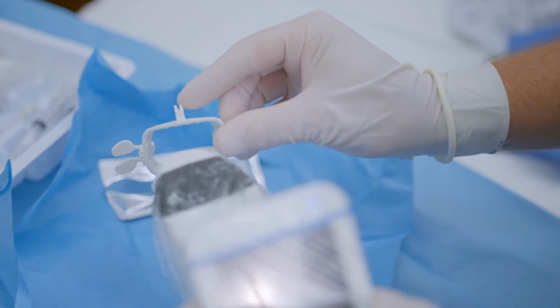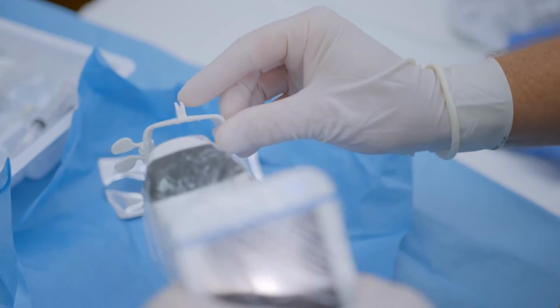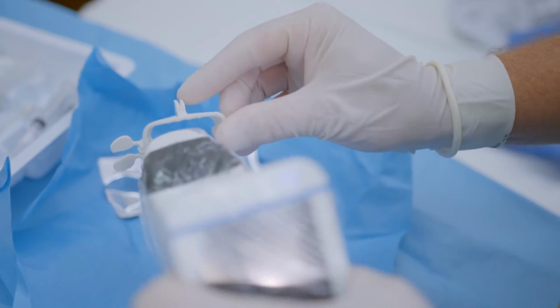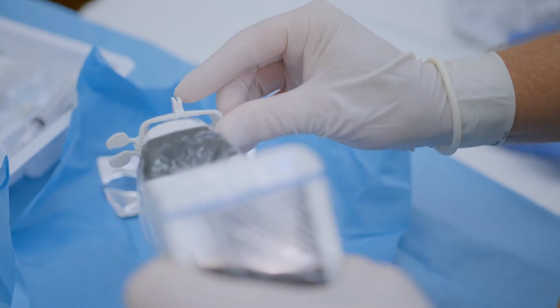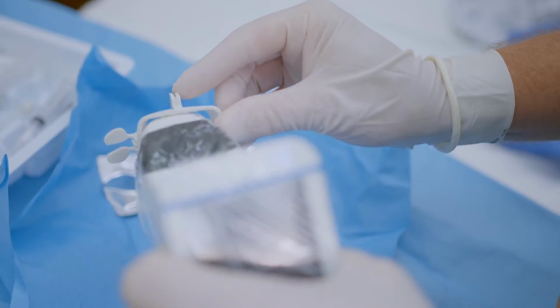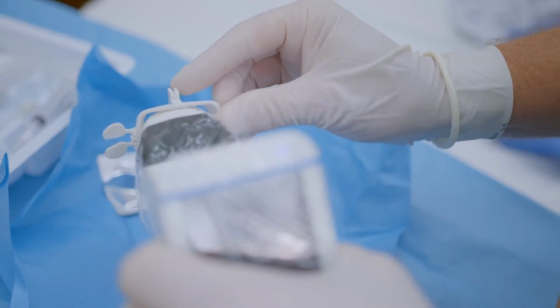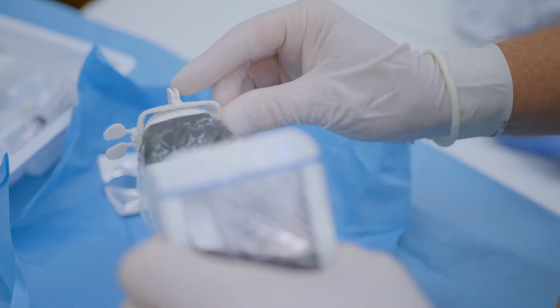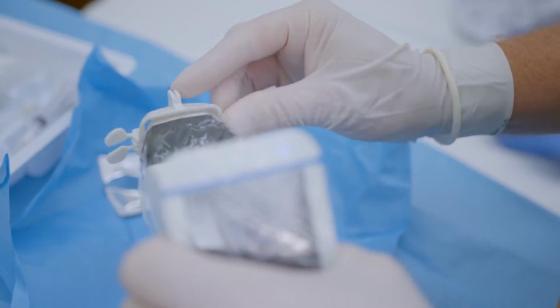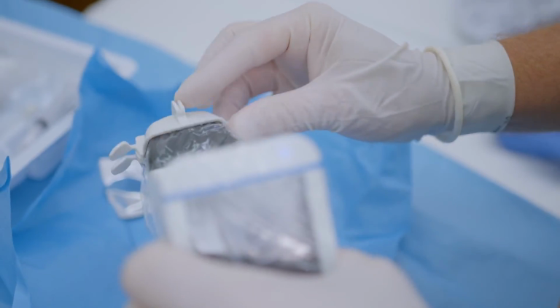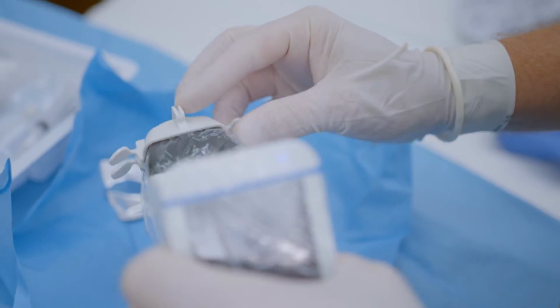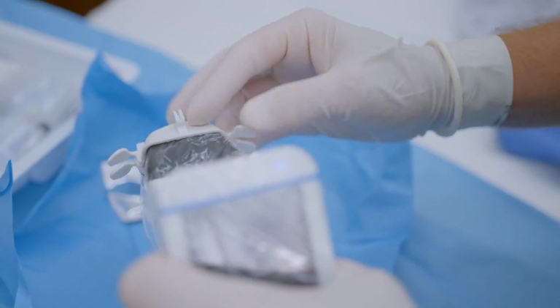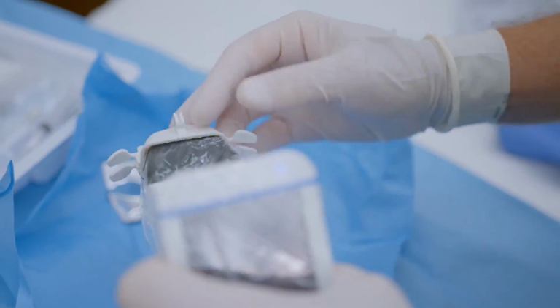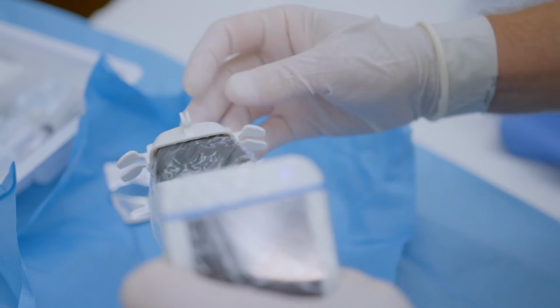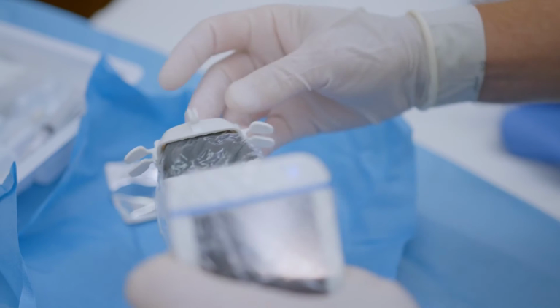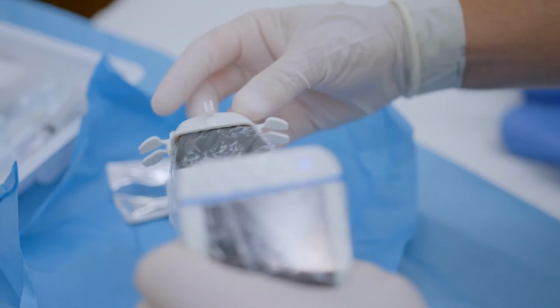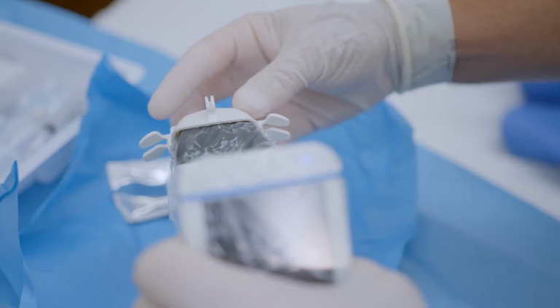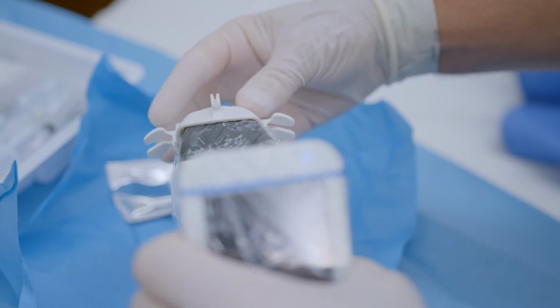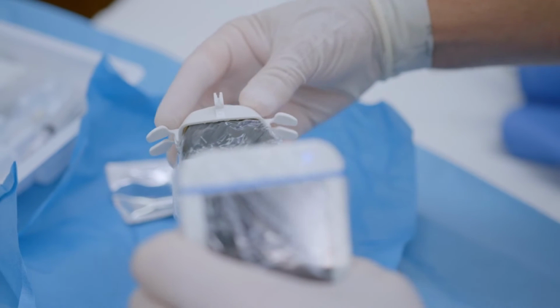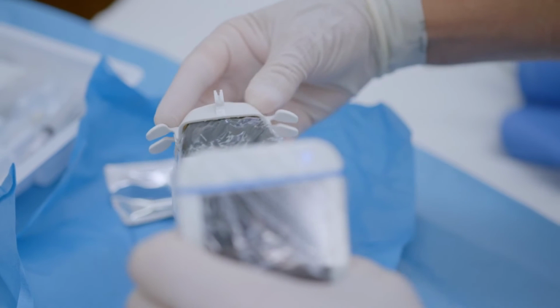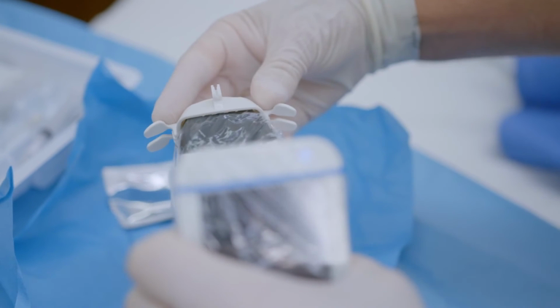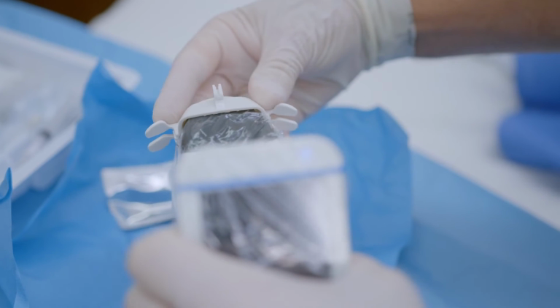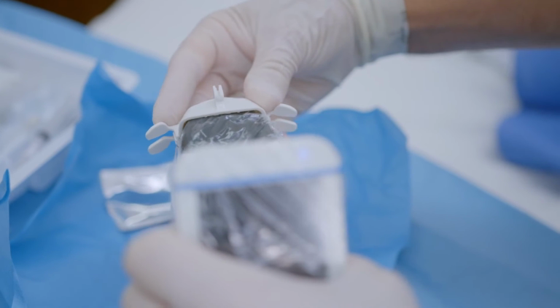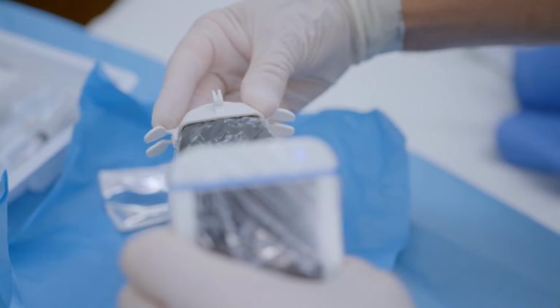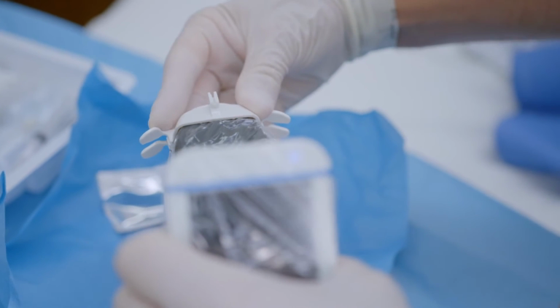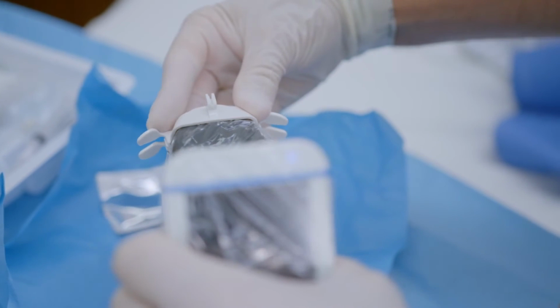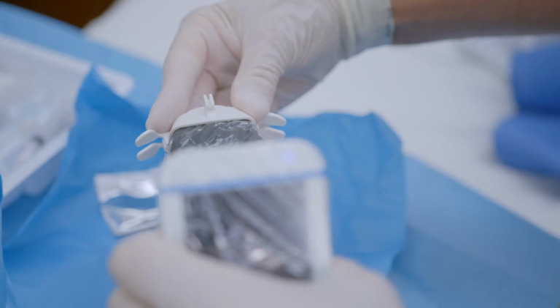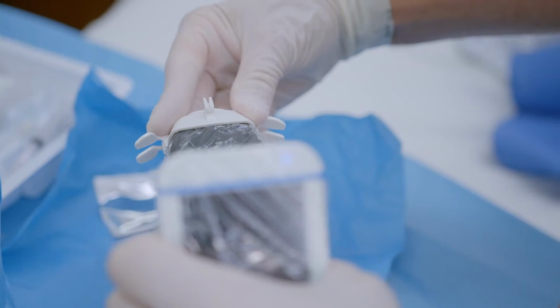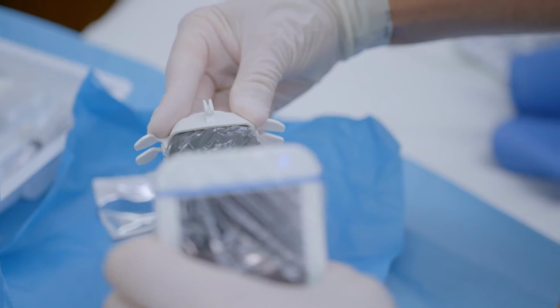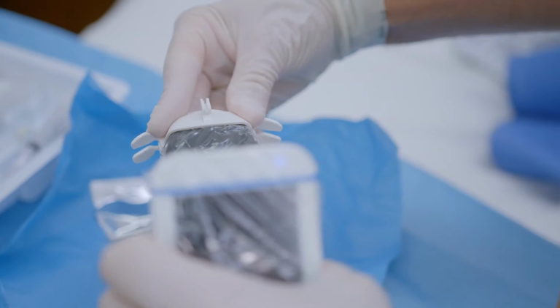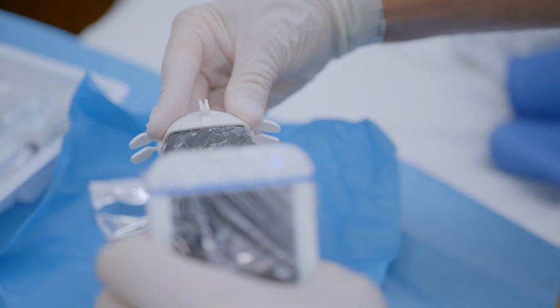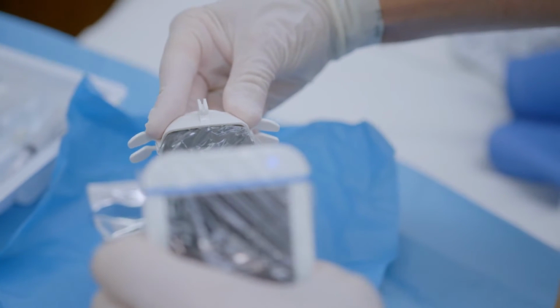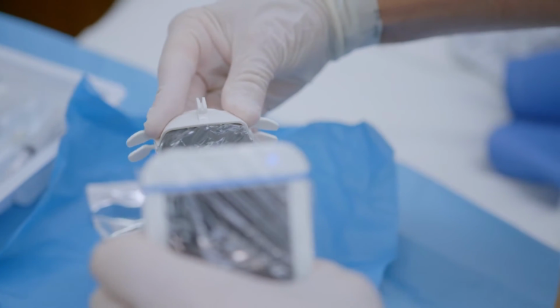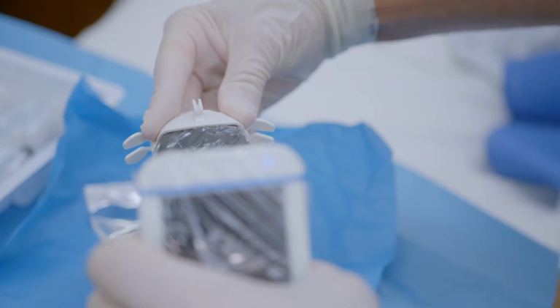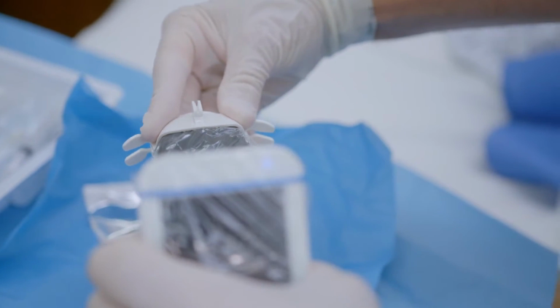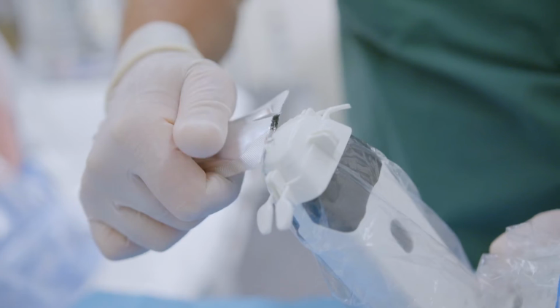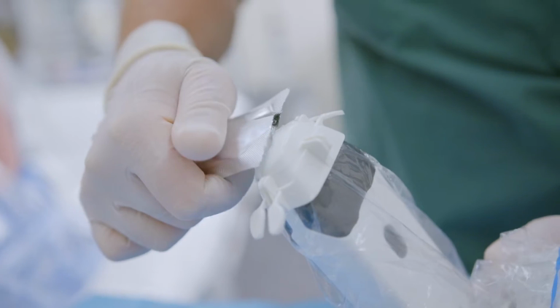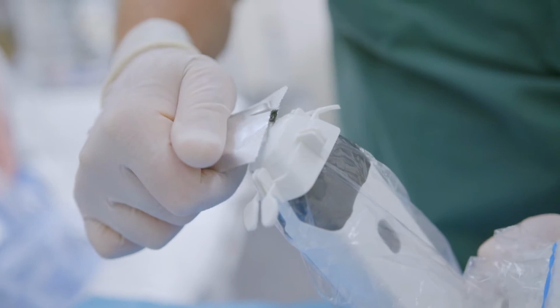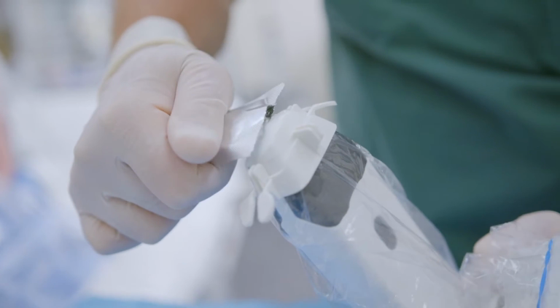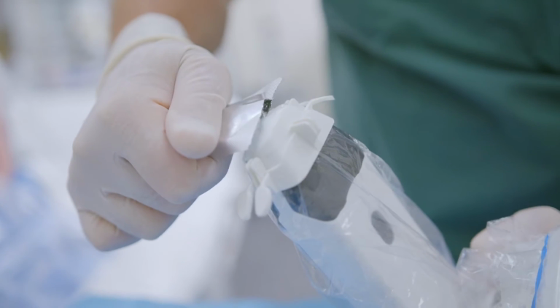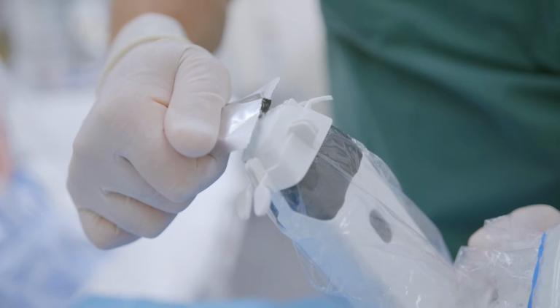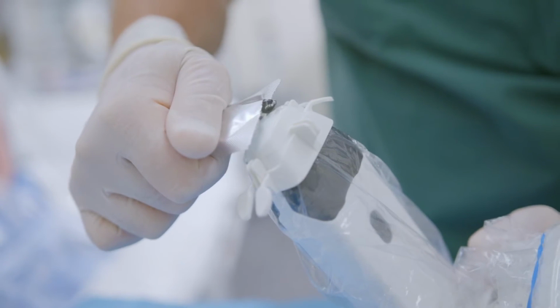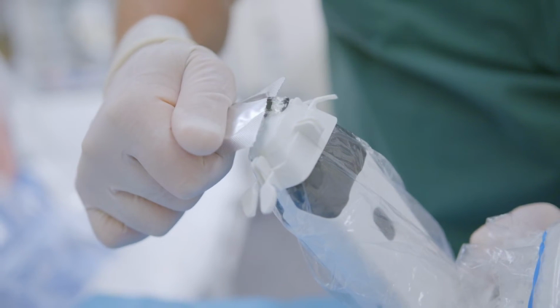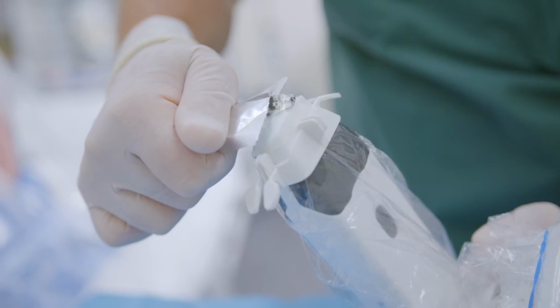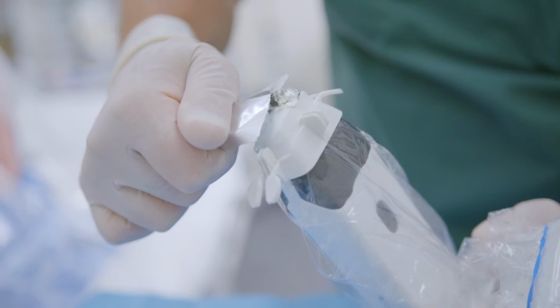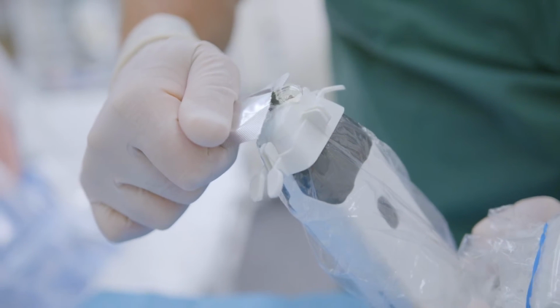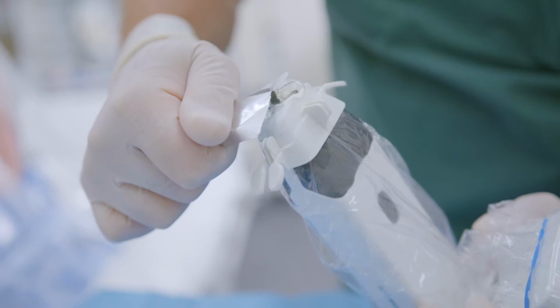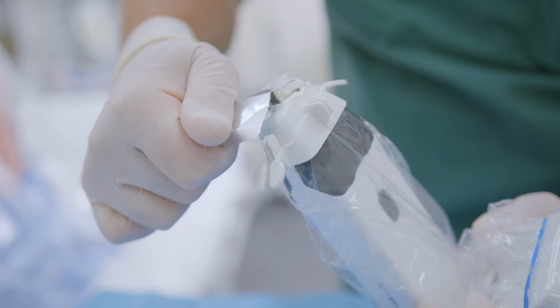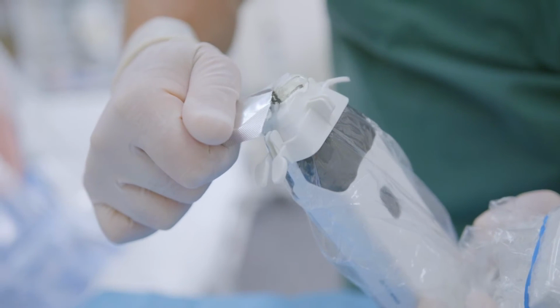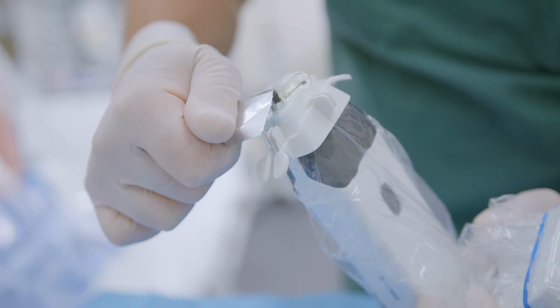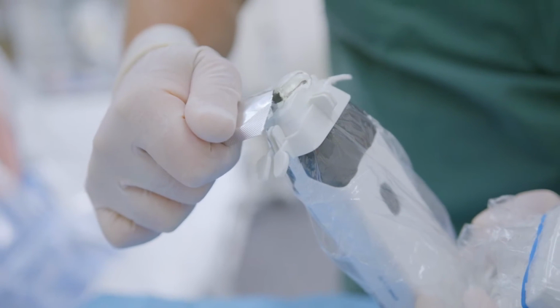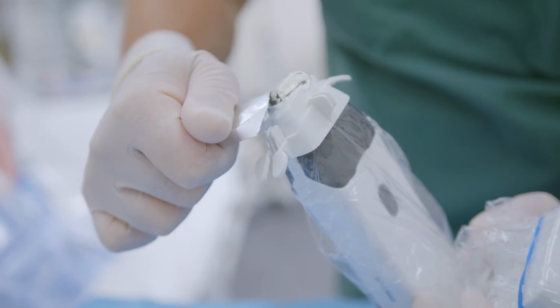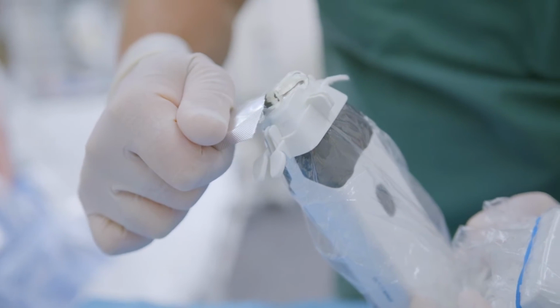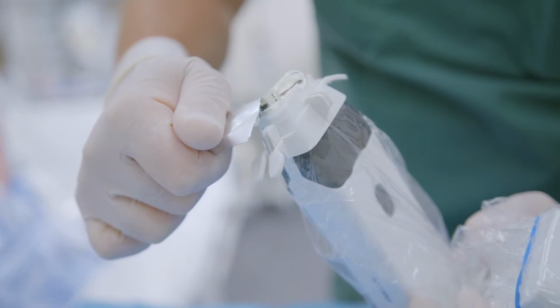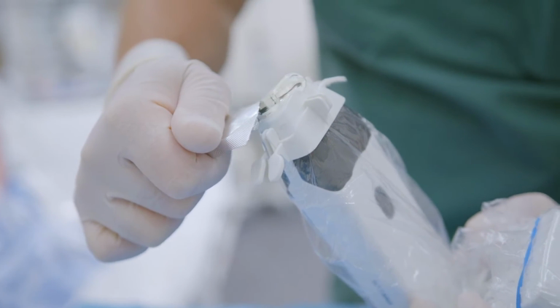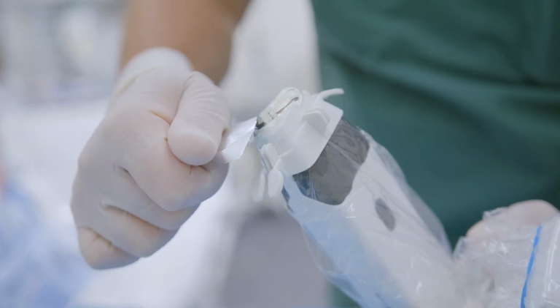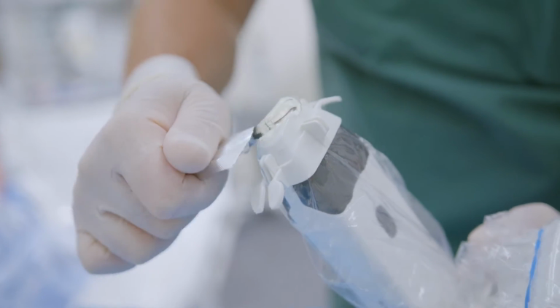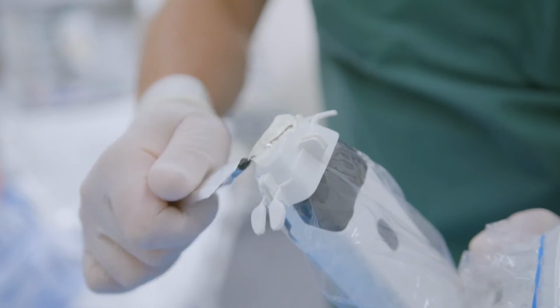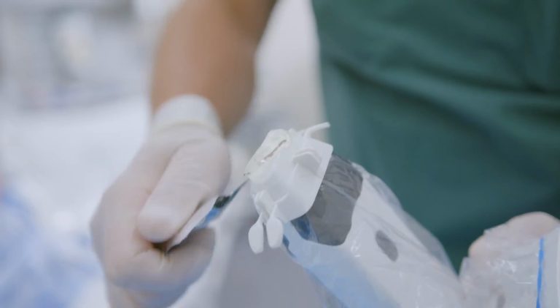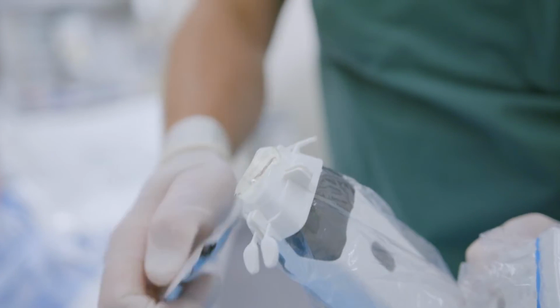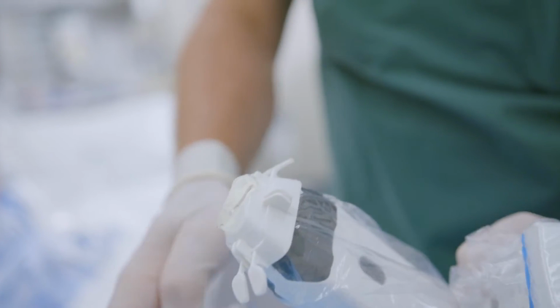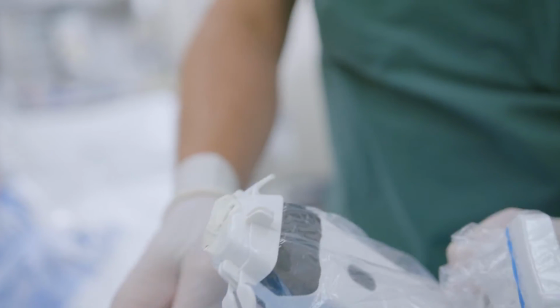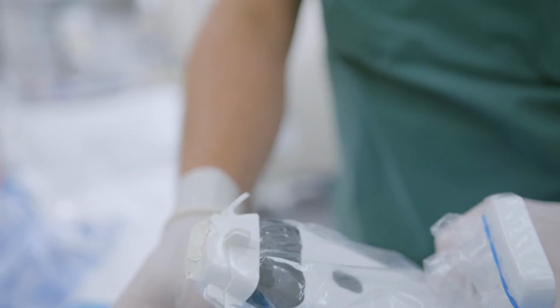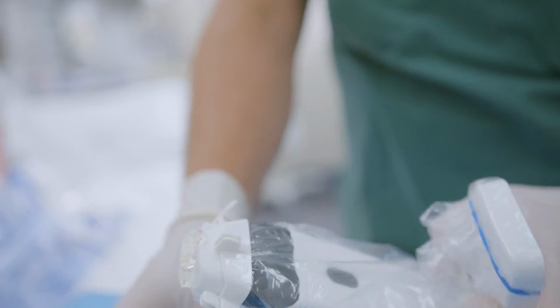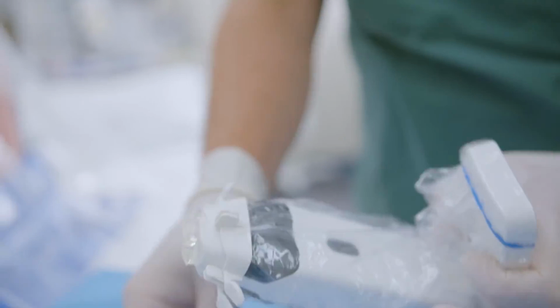Attach the locator needle guide. Apply sterile ultrasound gel and you're ready to scan.